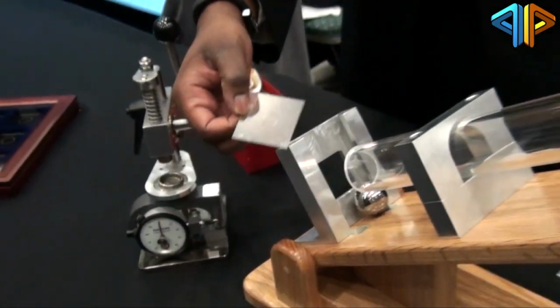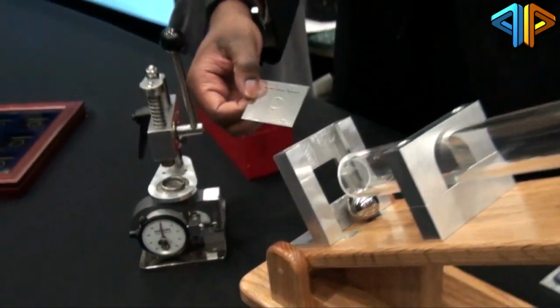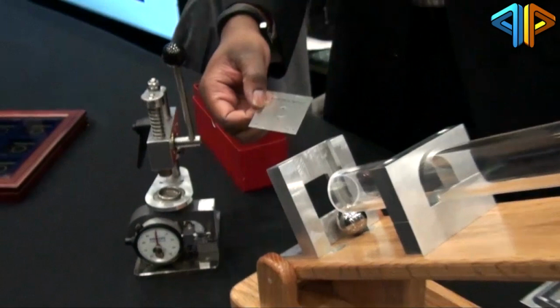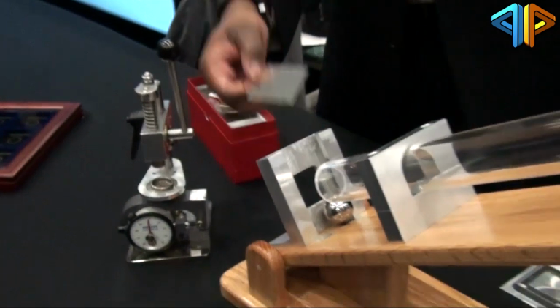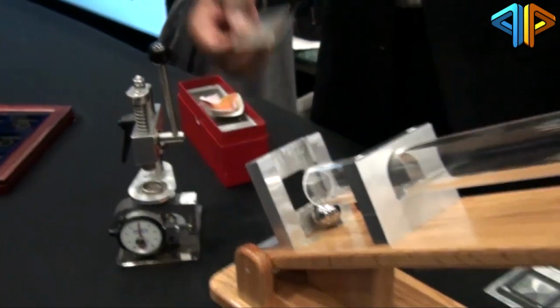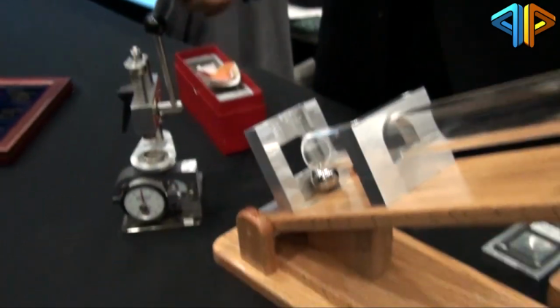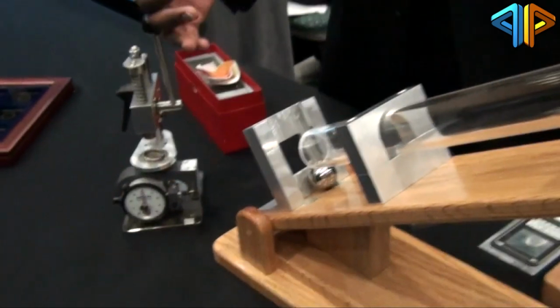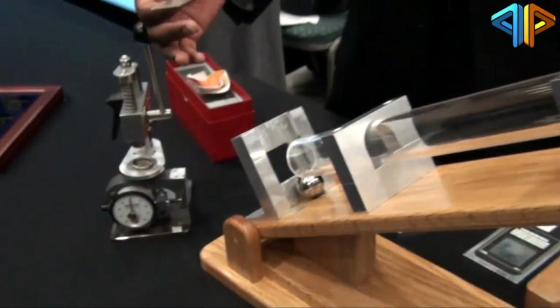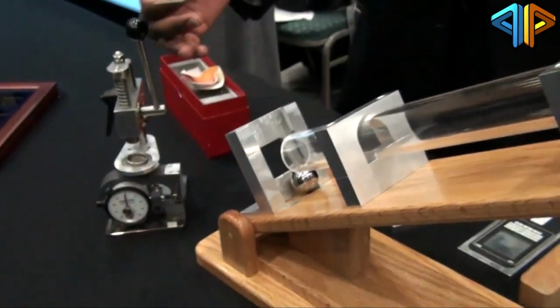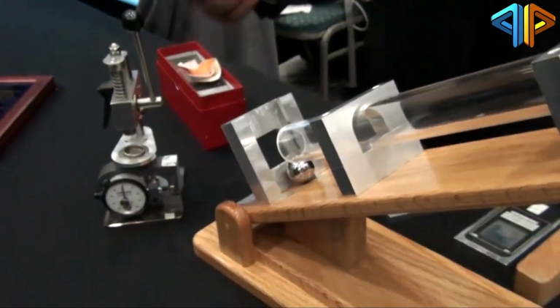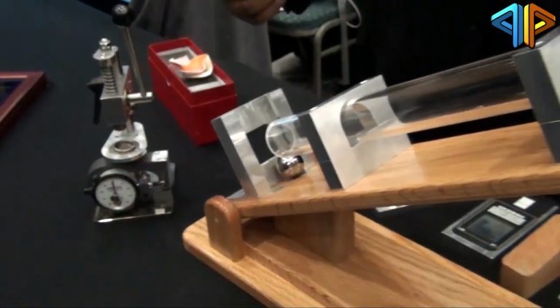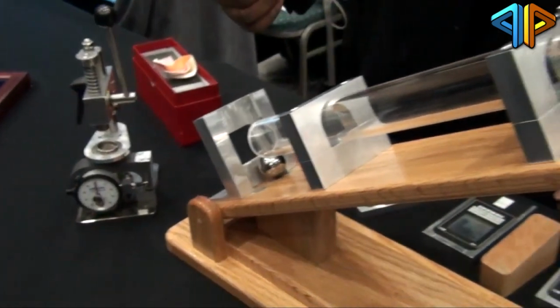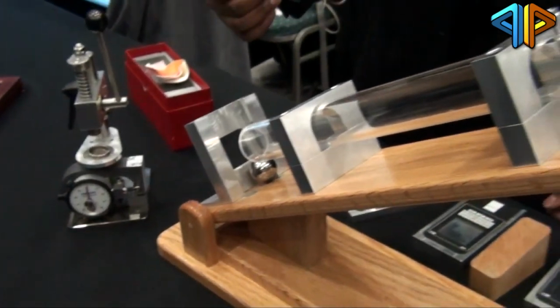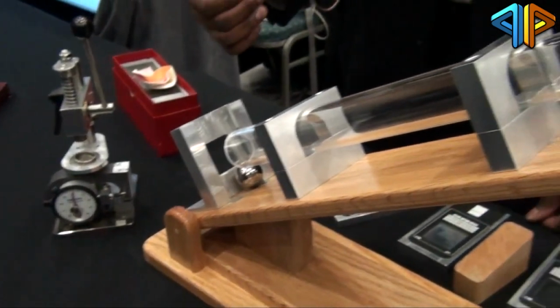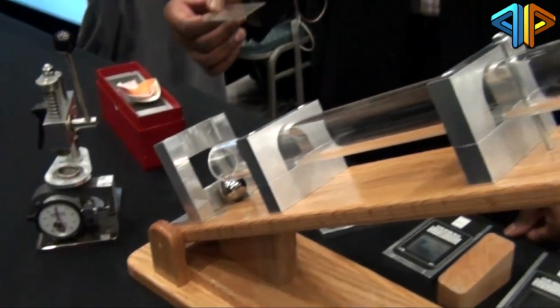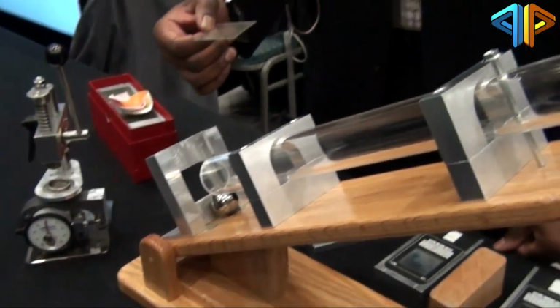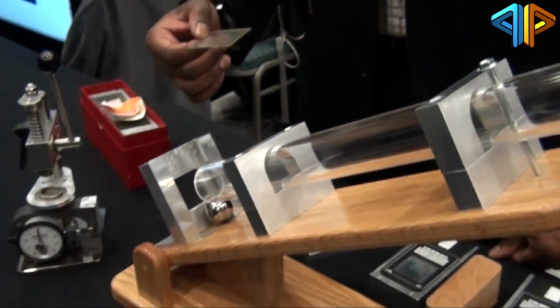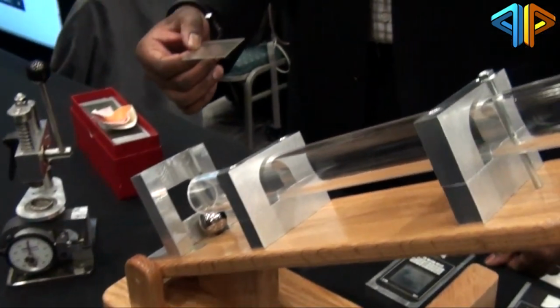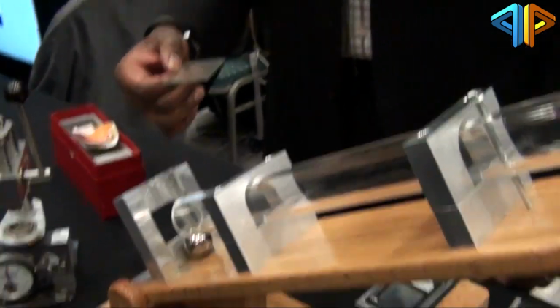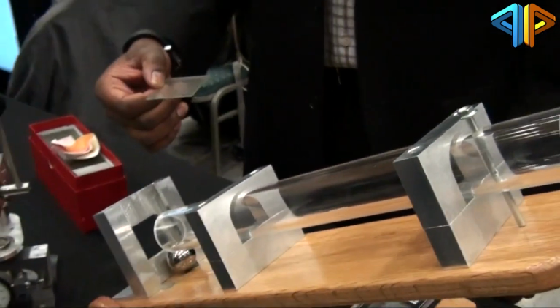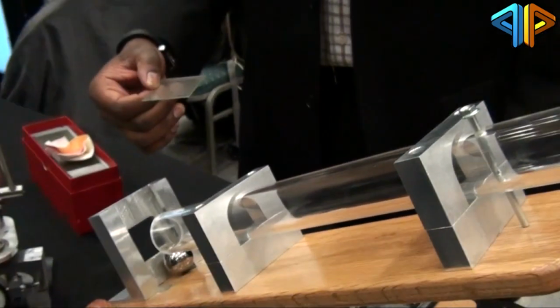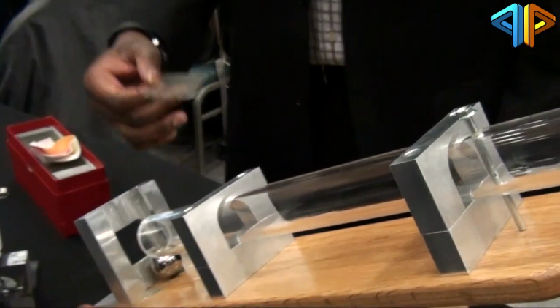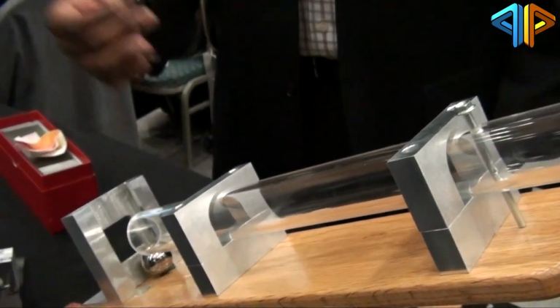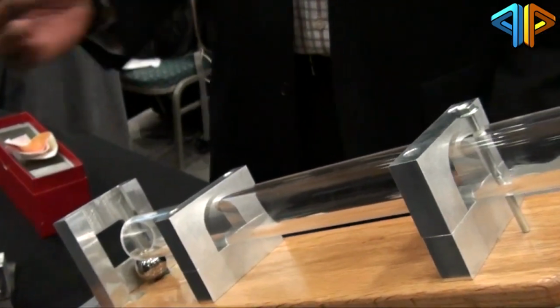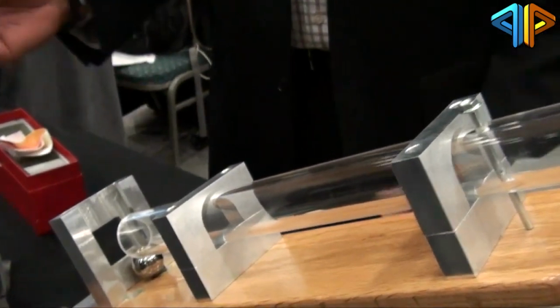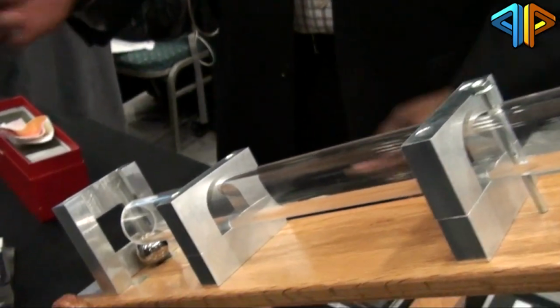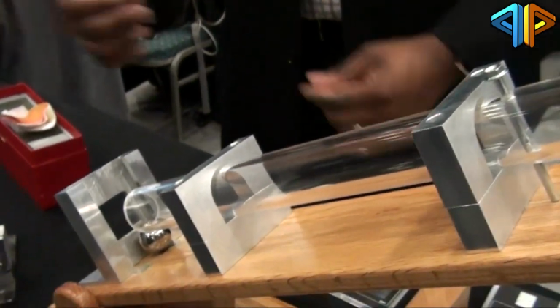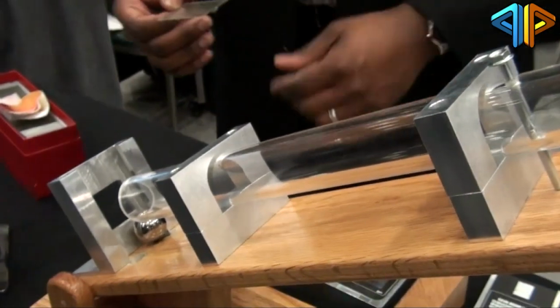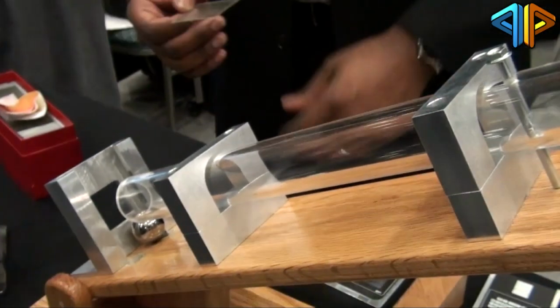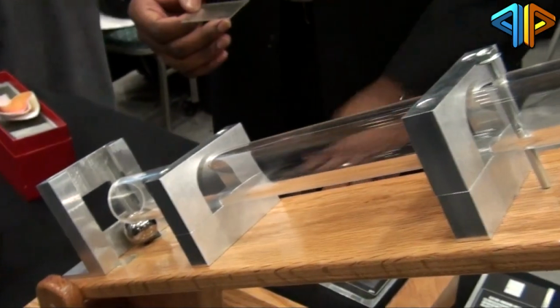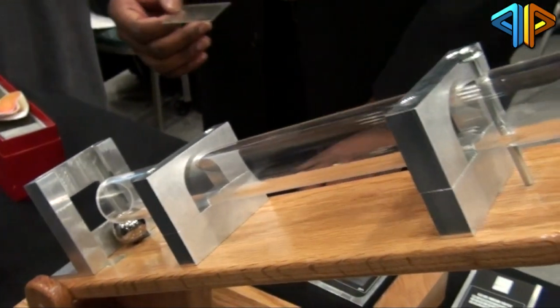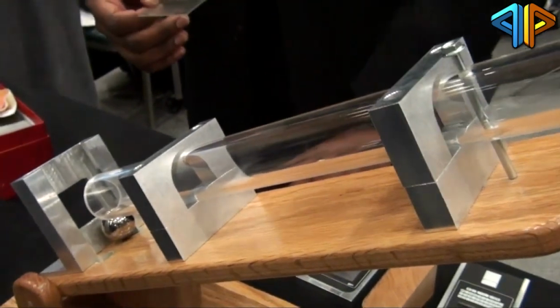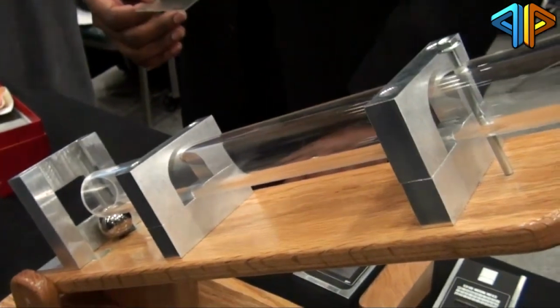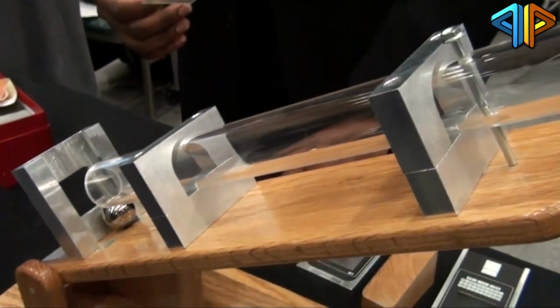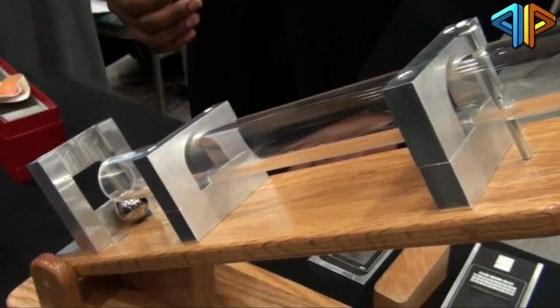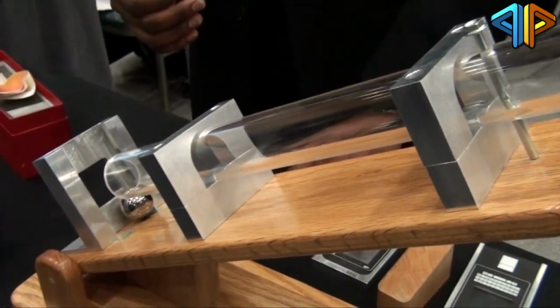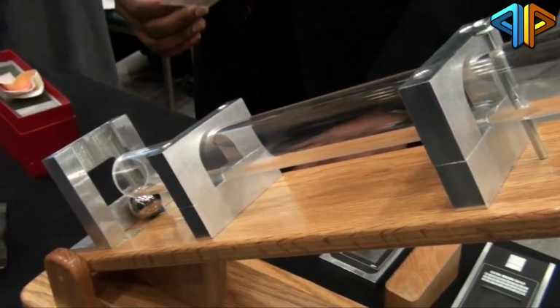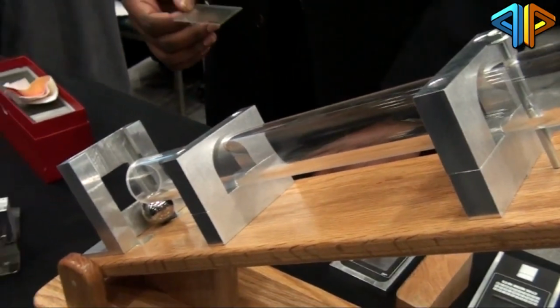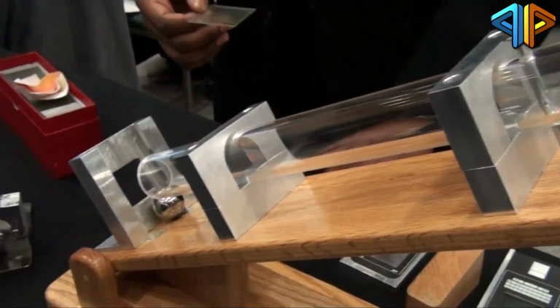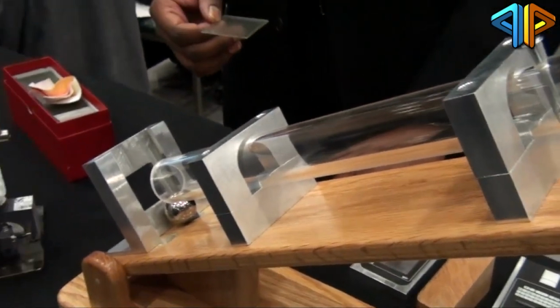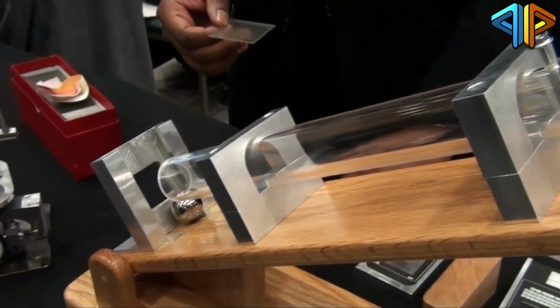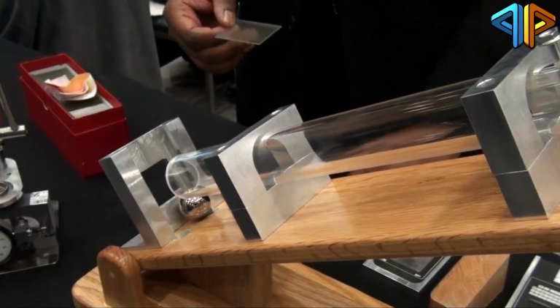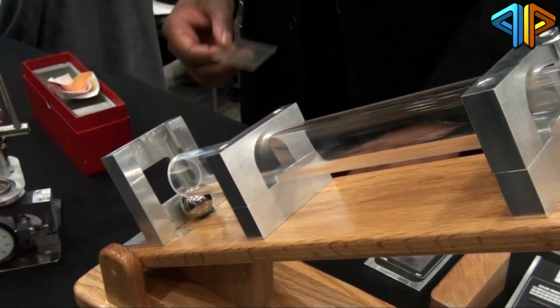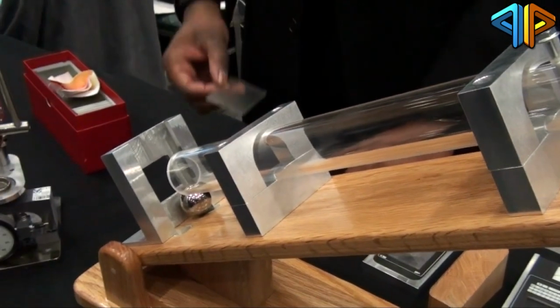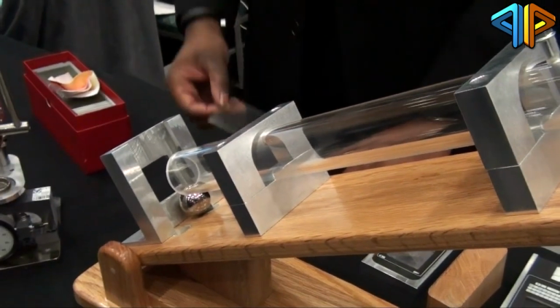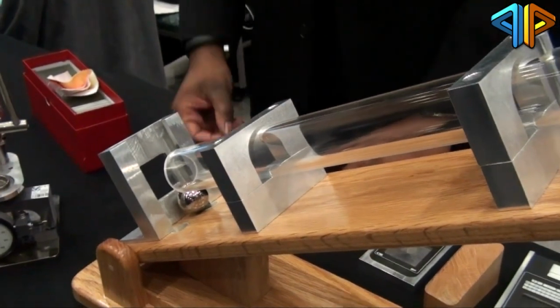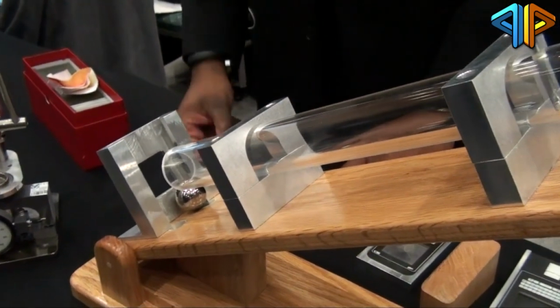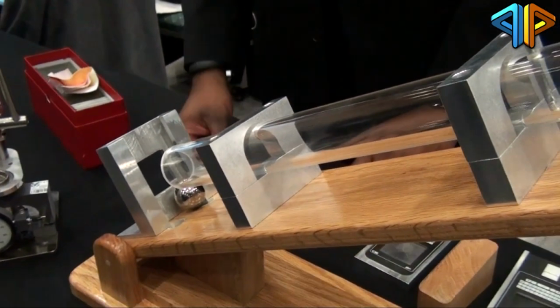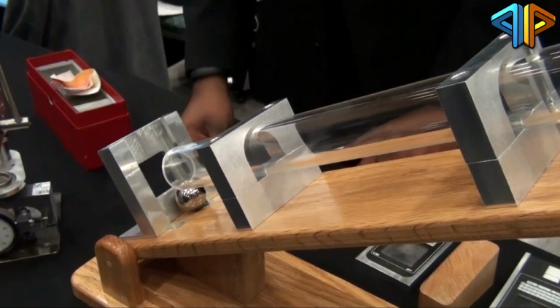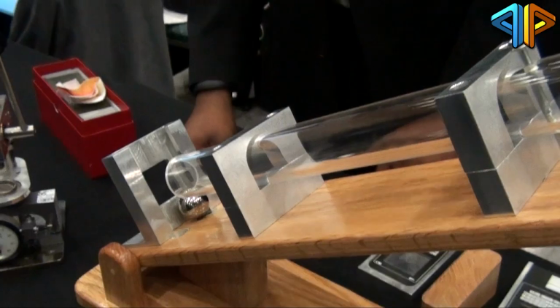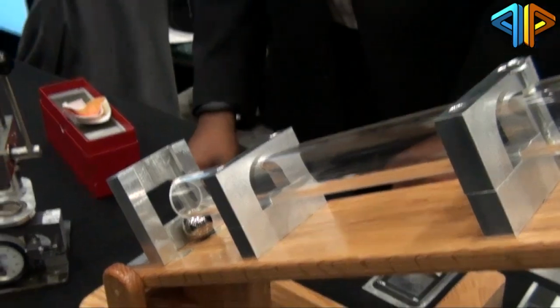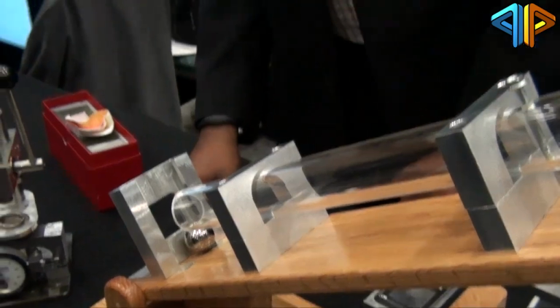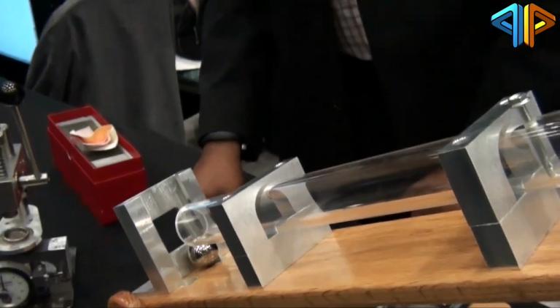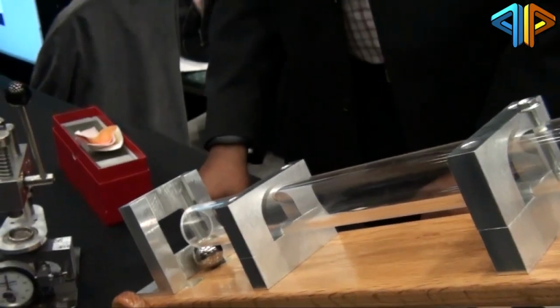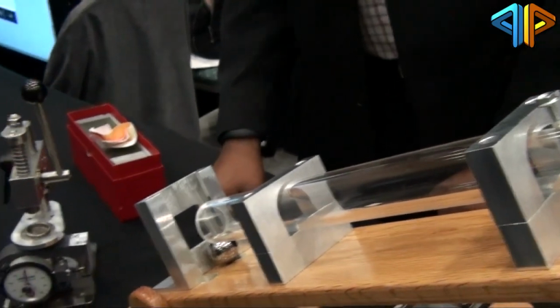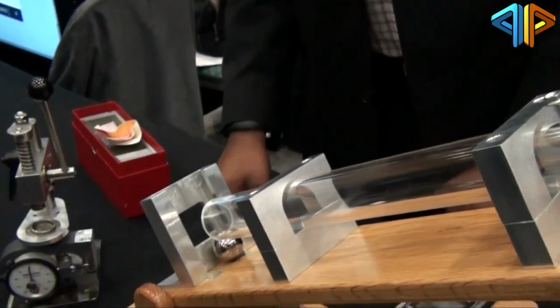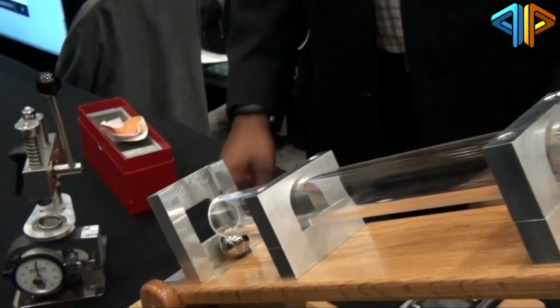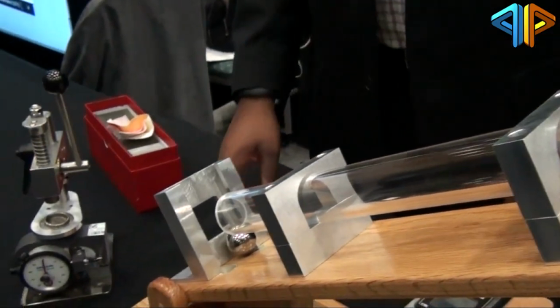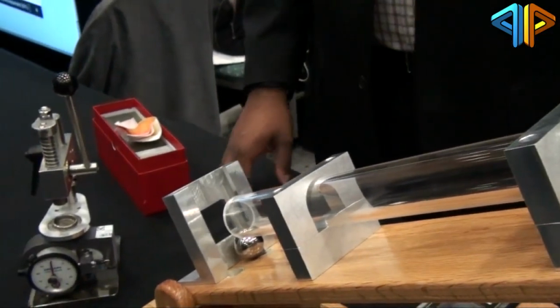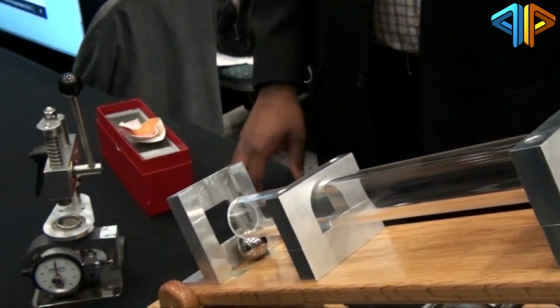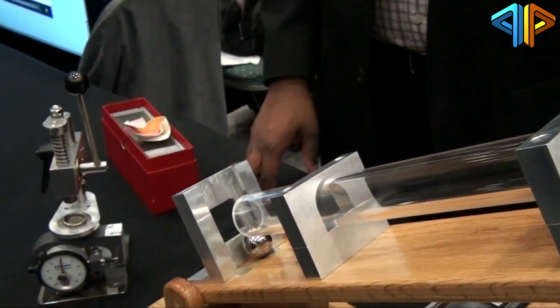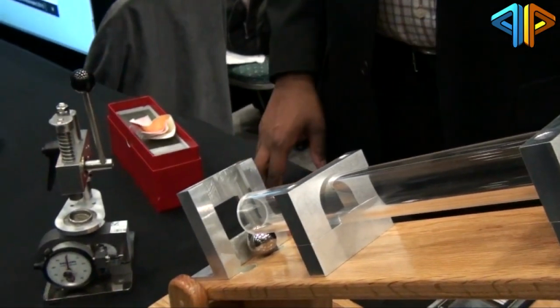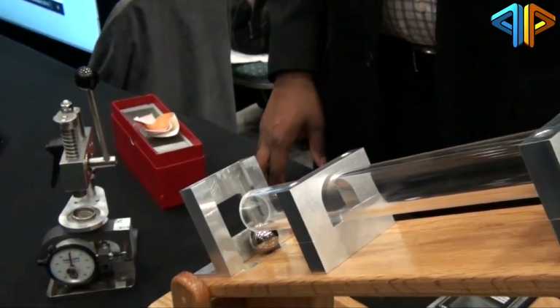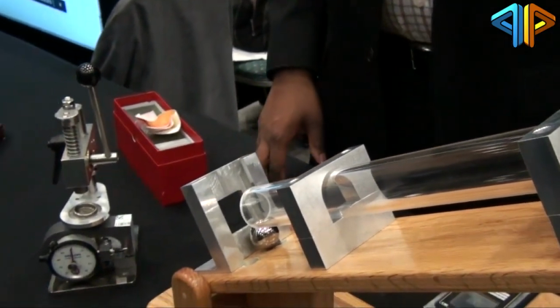So that's the advantage of the Gorilla Glass 3 compared to all the different glasses. What's the difference between the Gorilla Glass 2 and the 3?